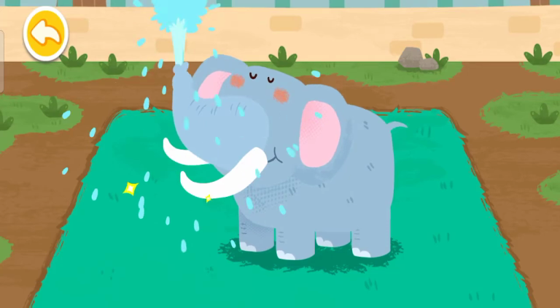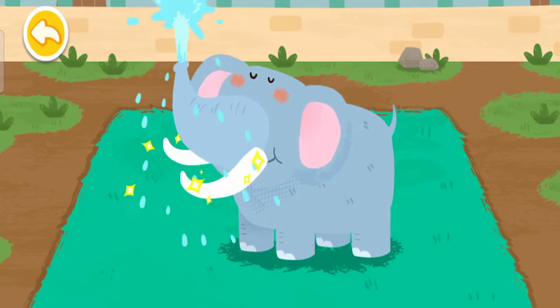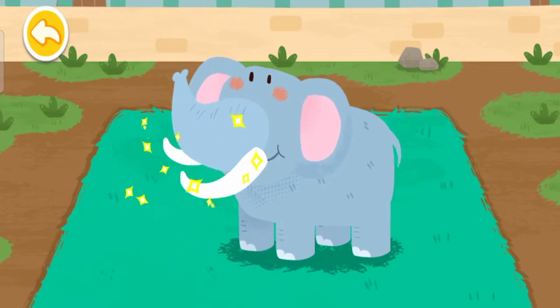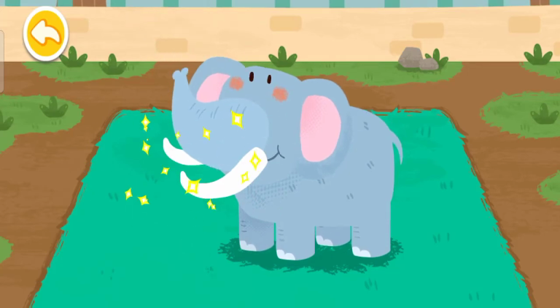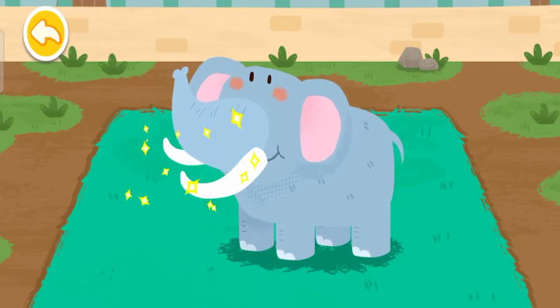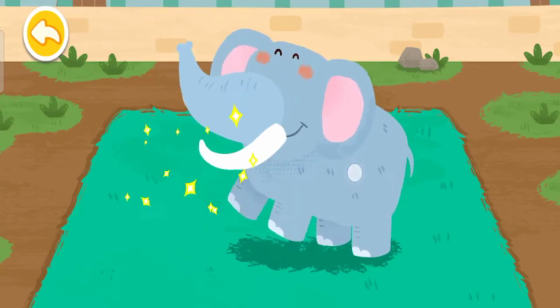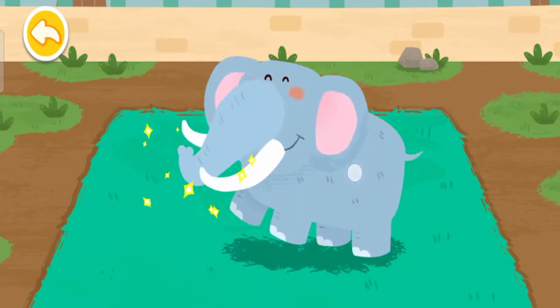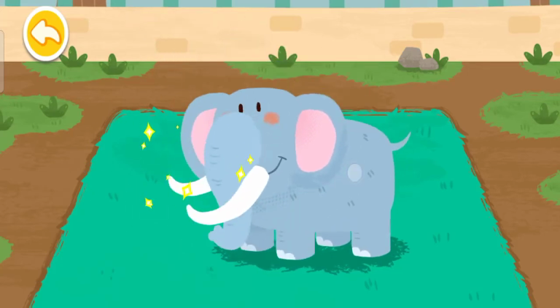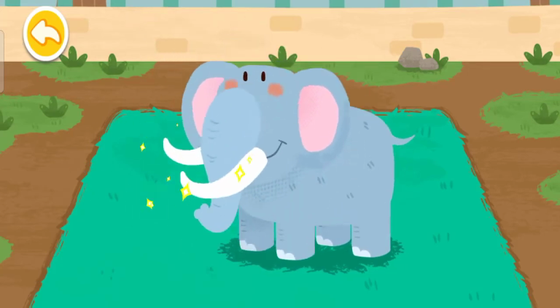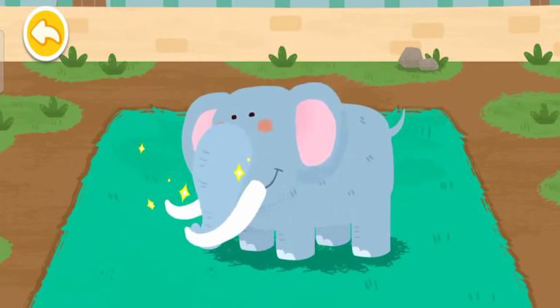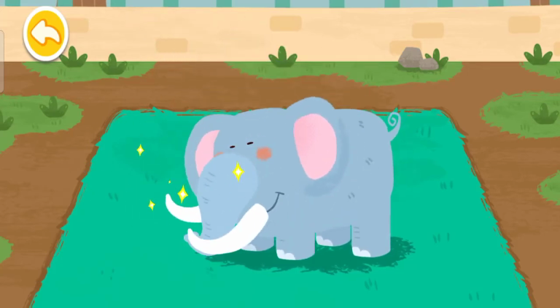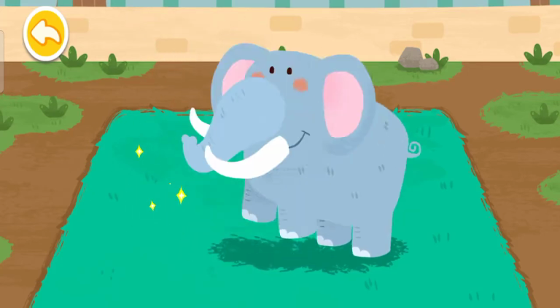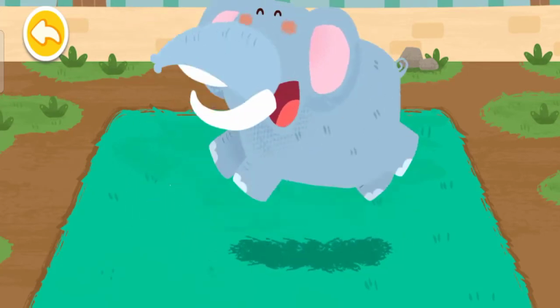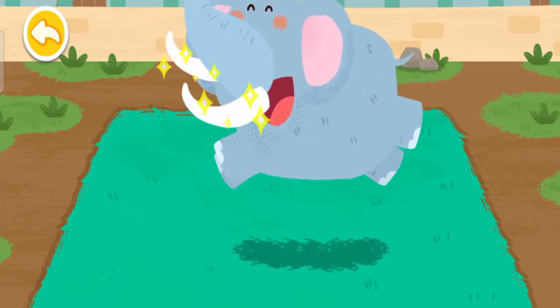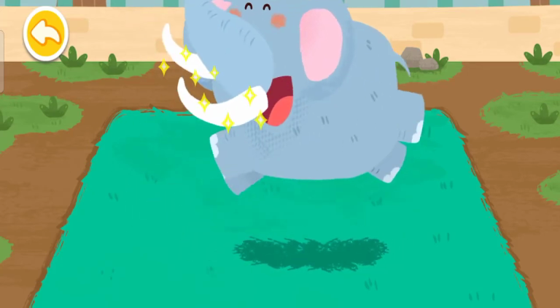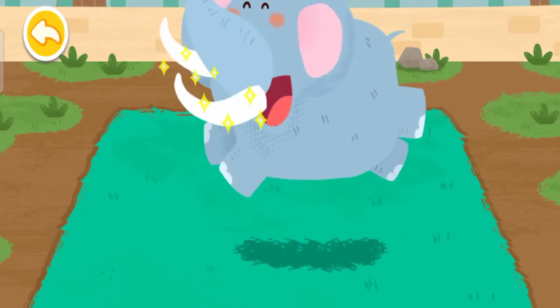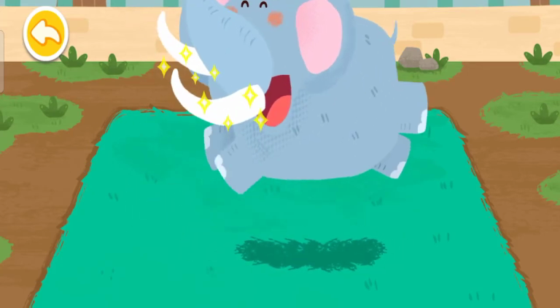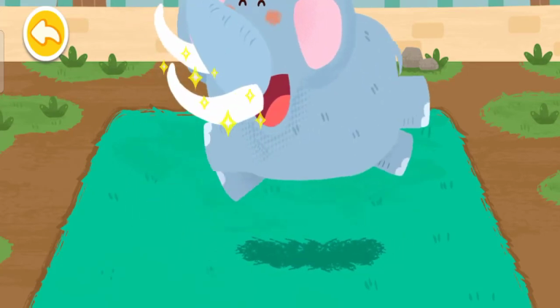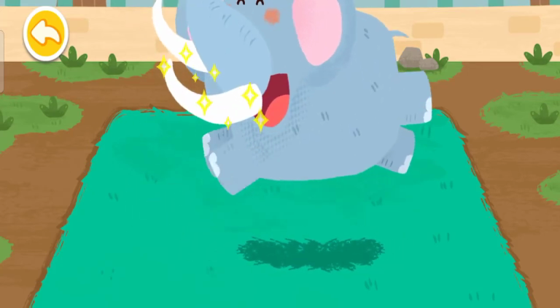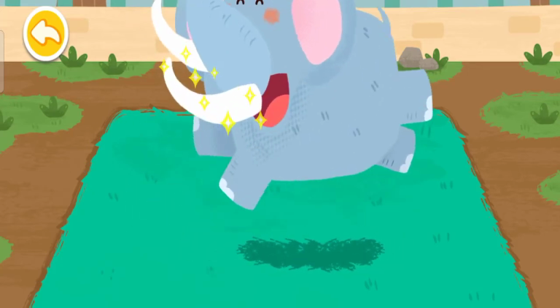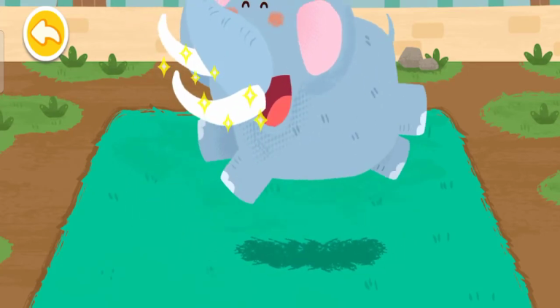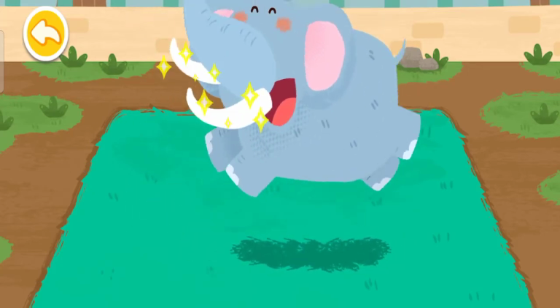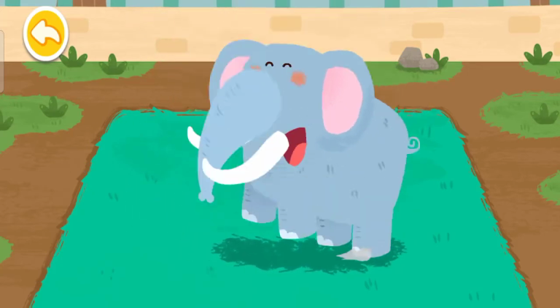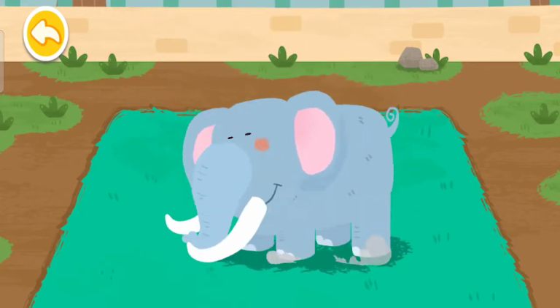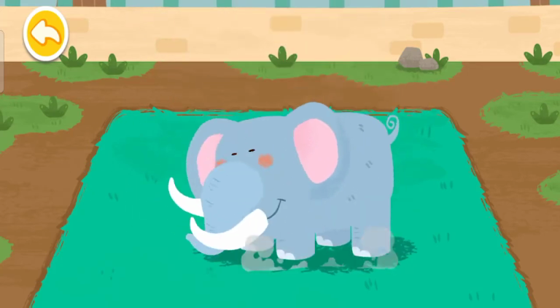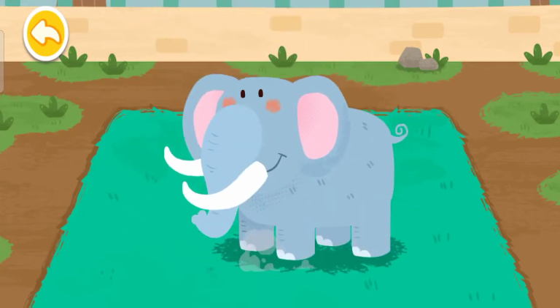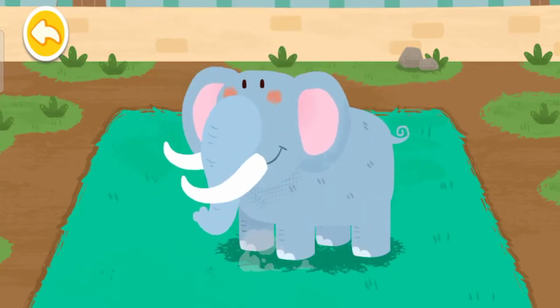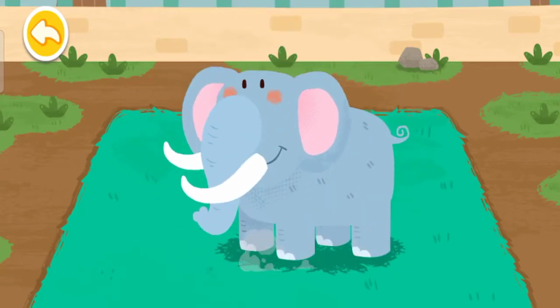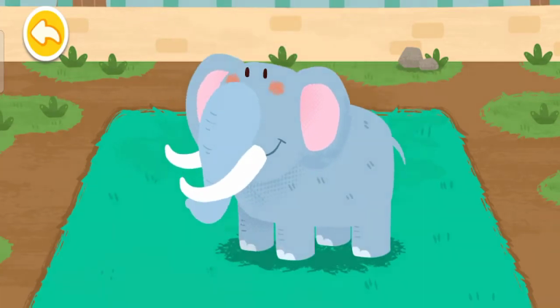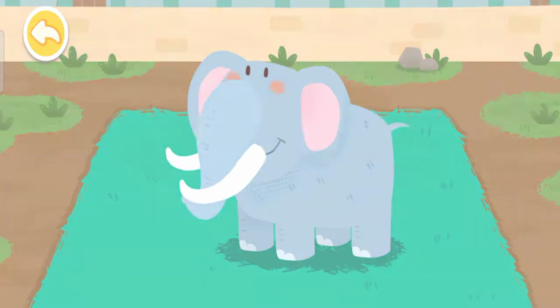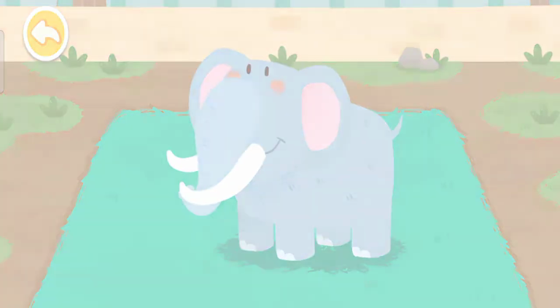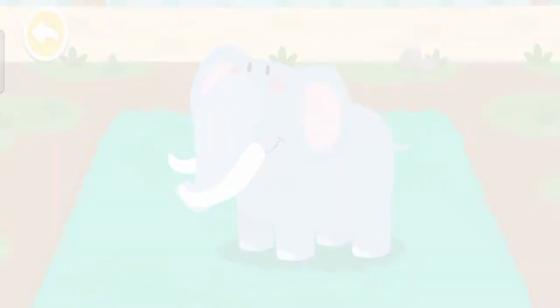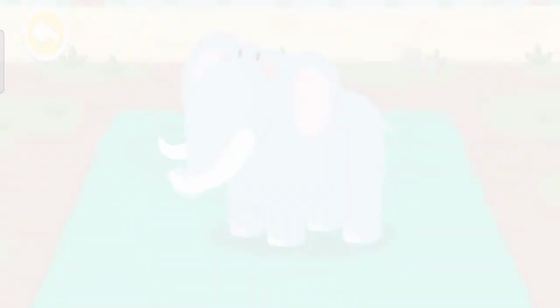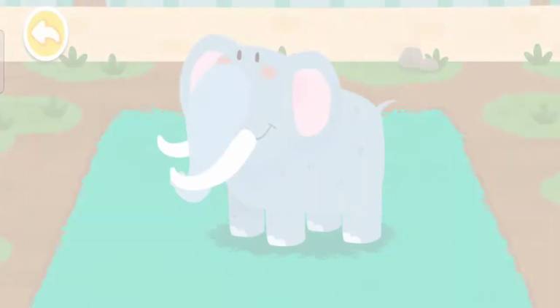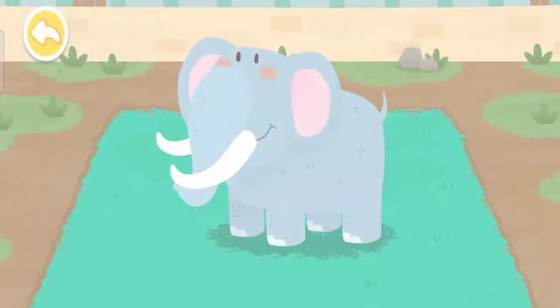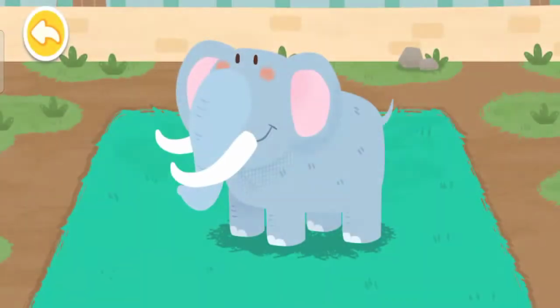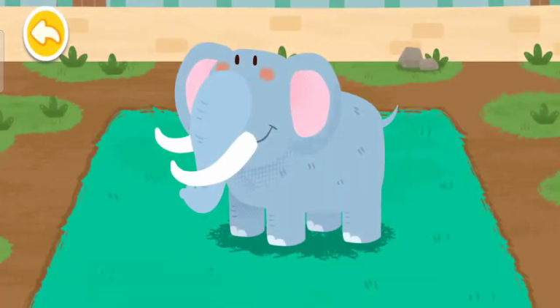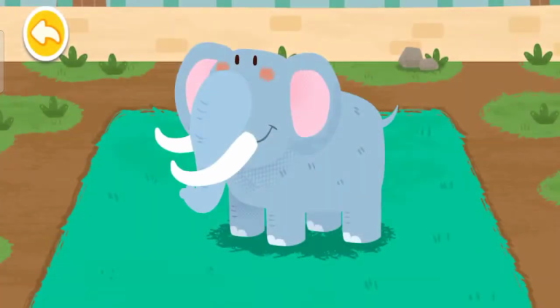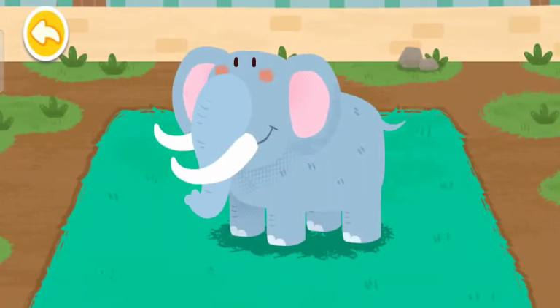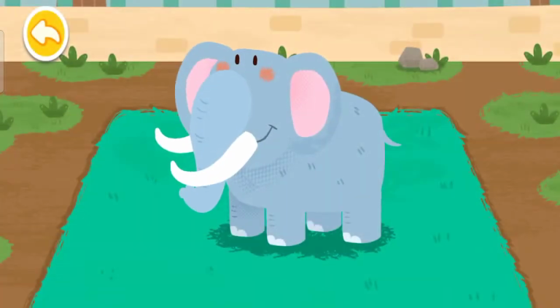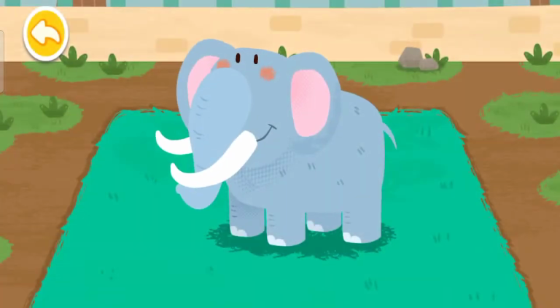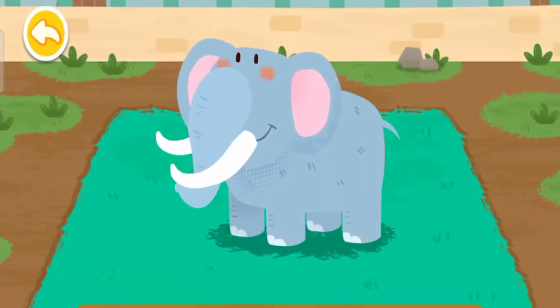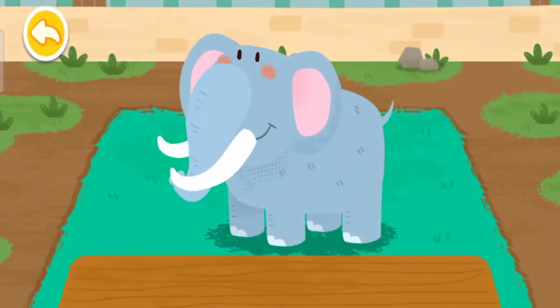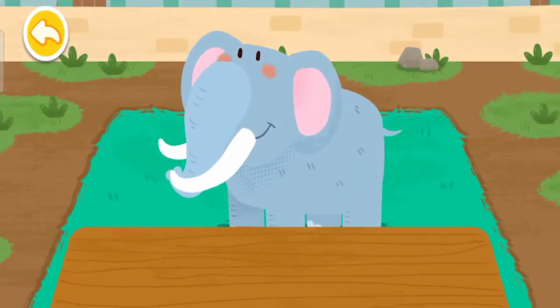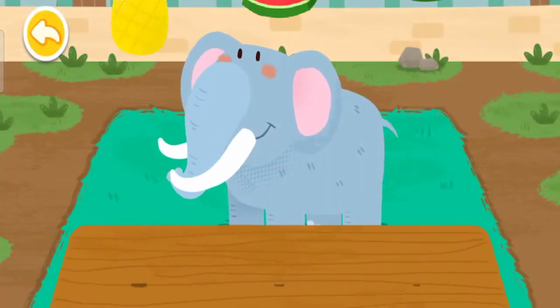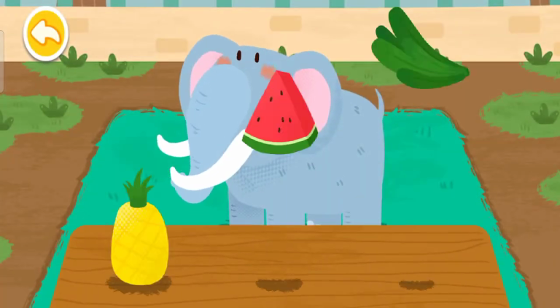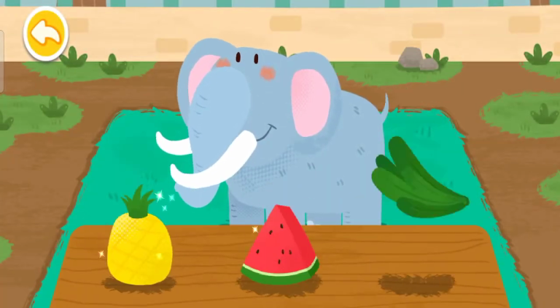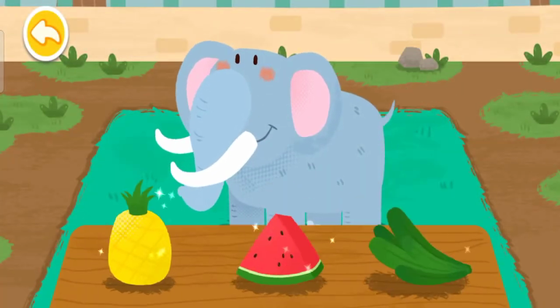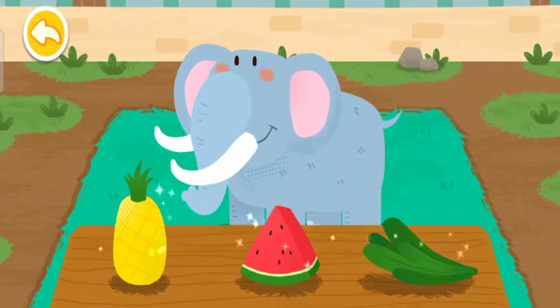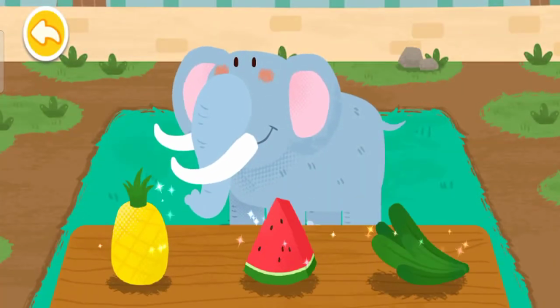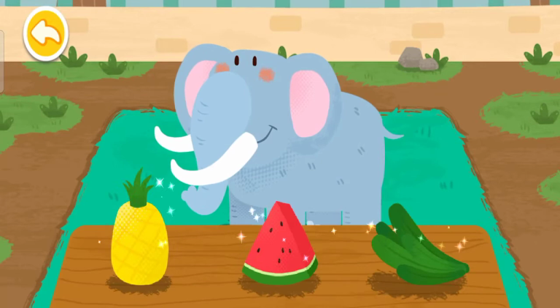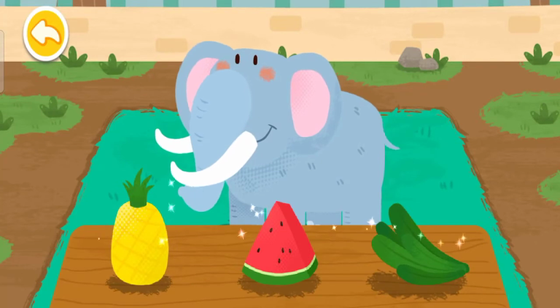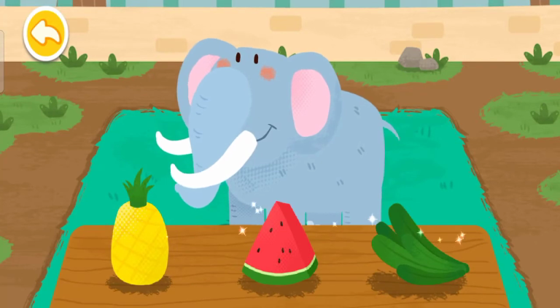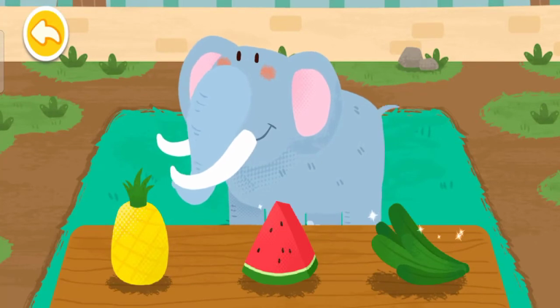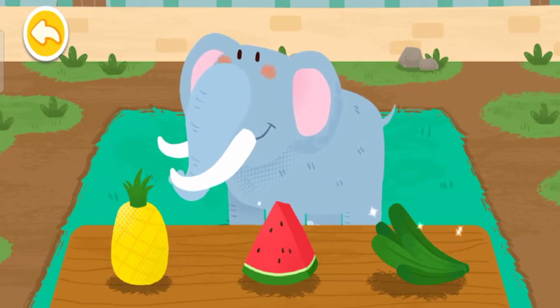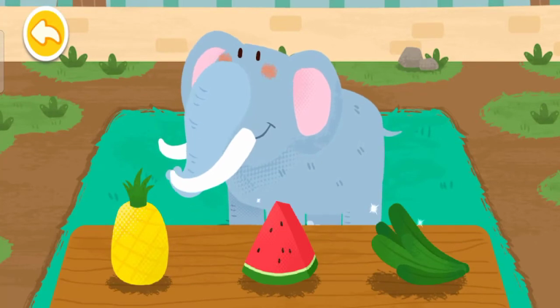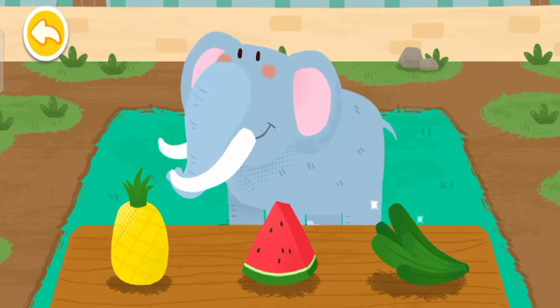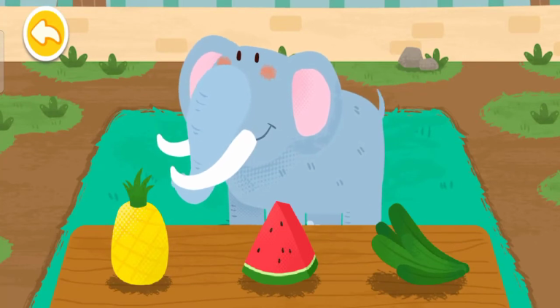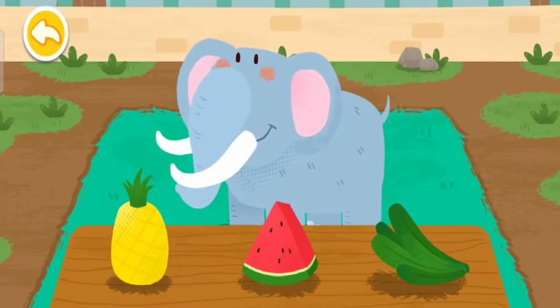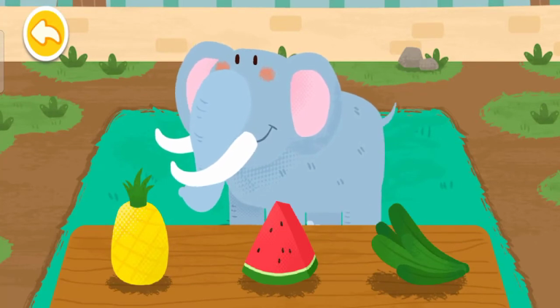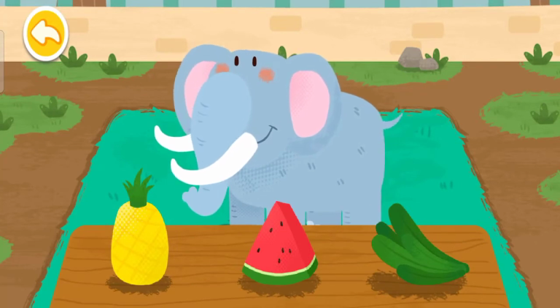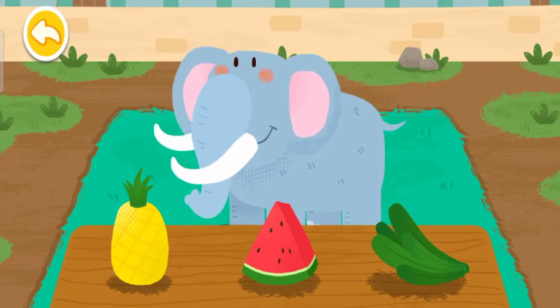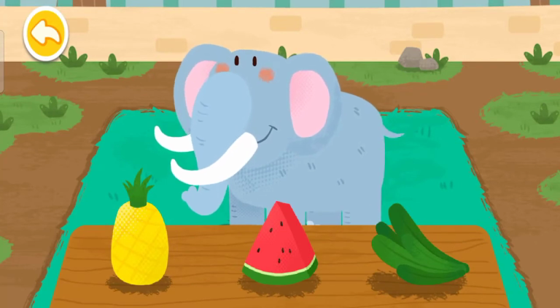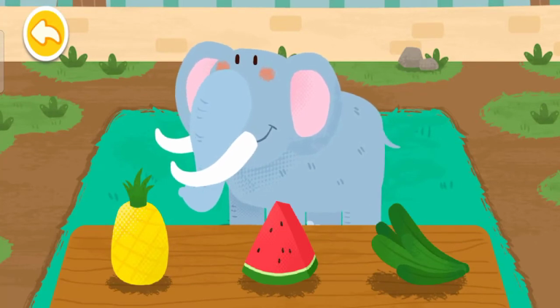Wow, so clean! The elephant likes to eat all kinds of fruits.